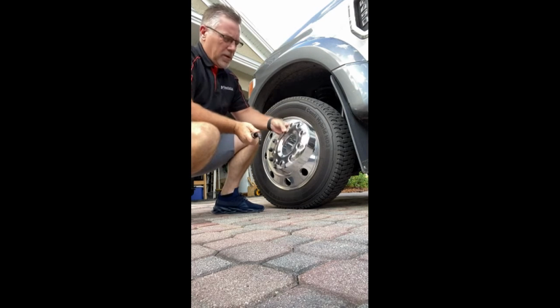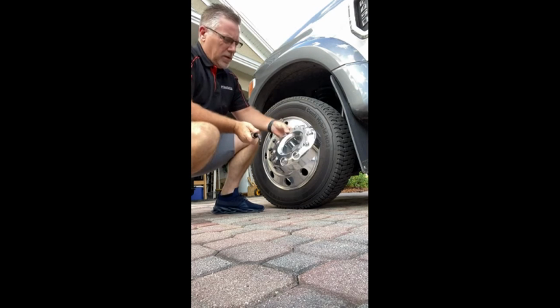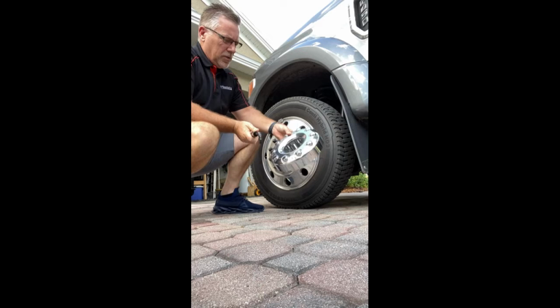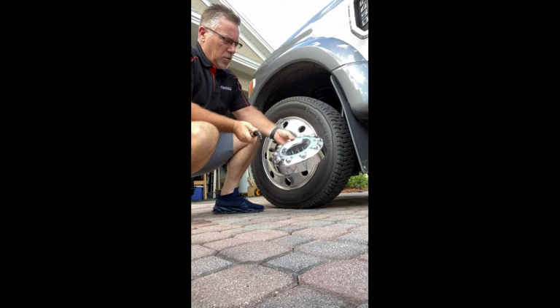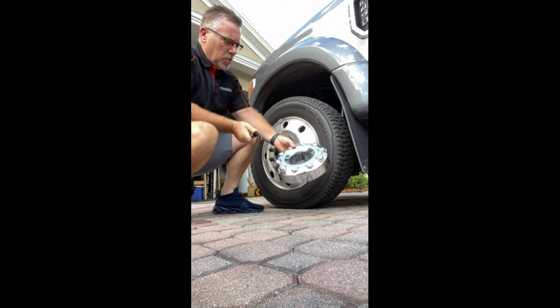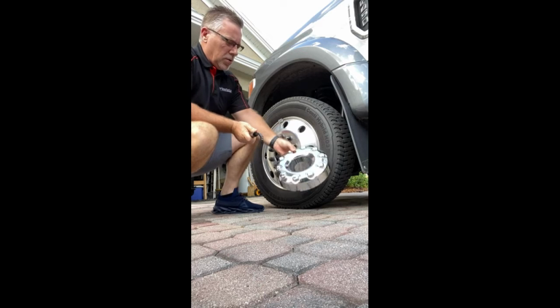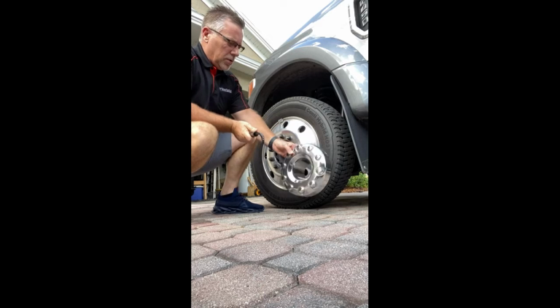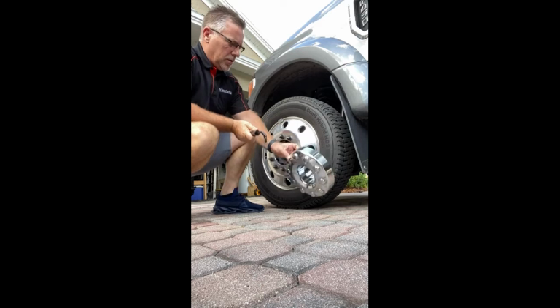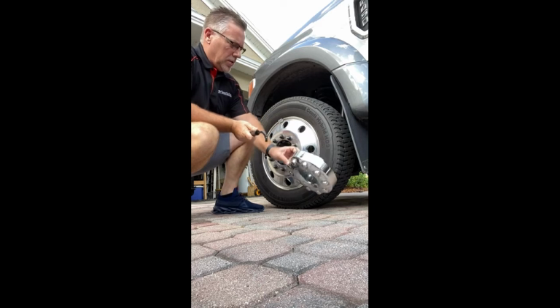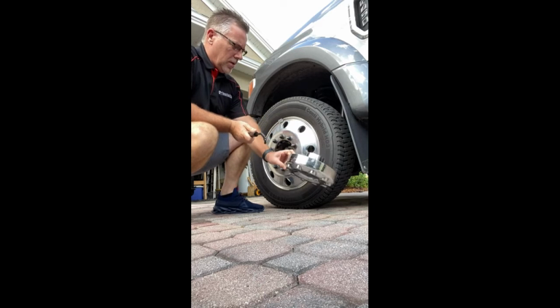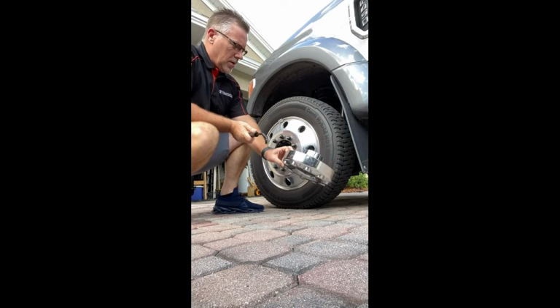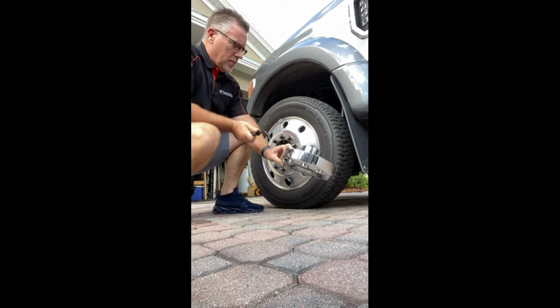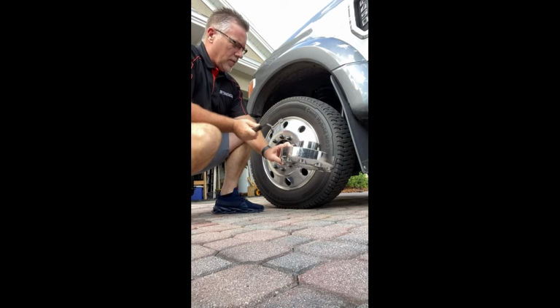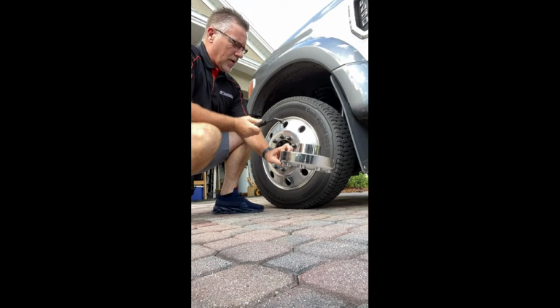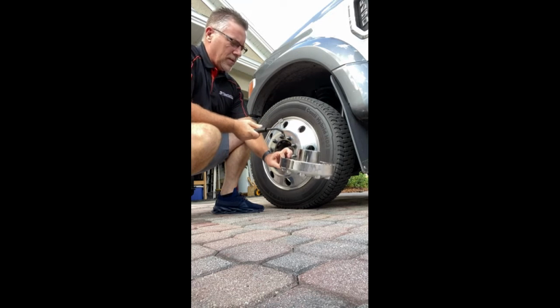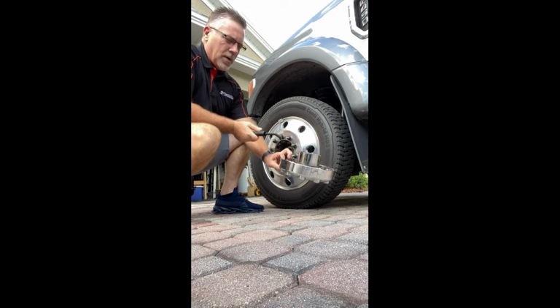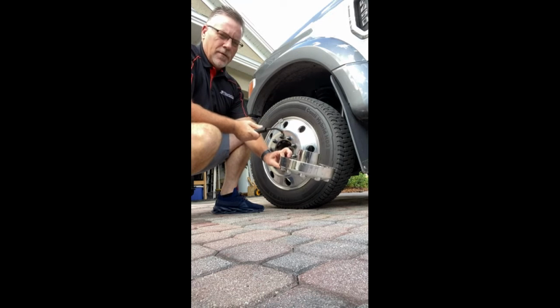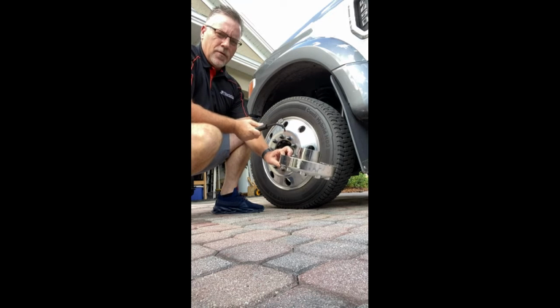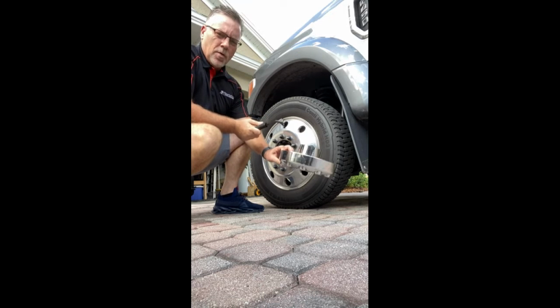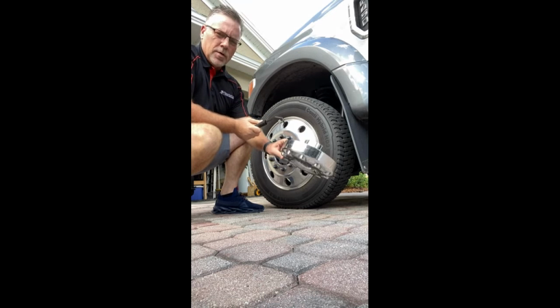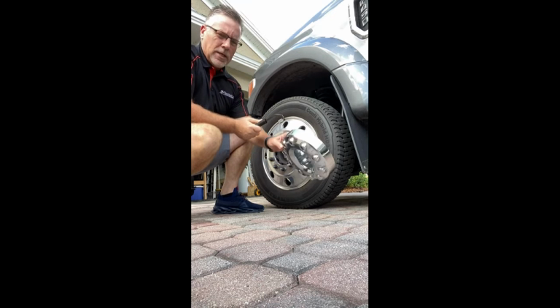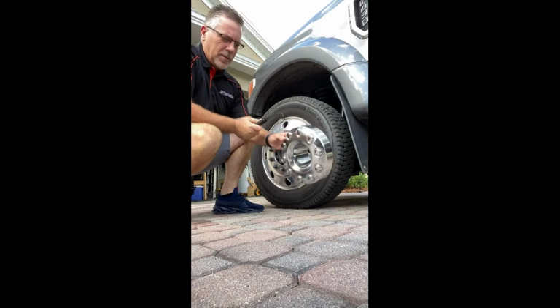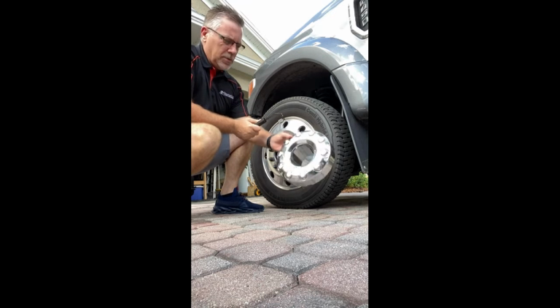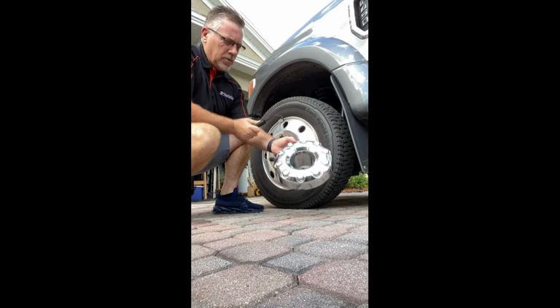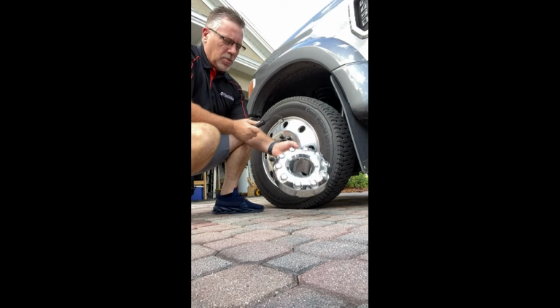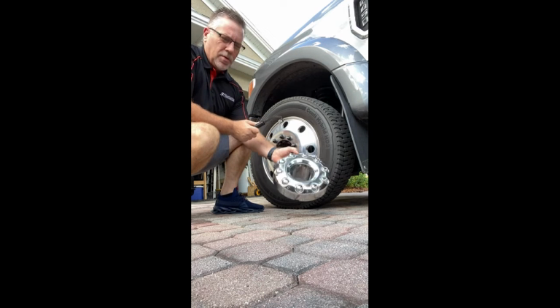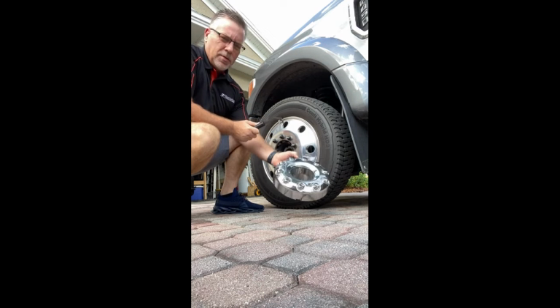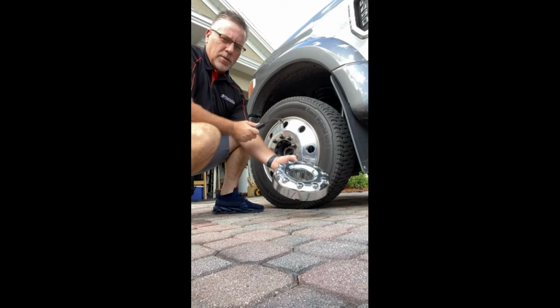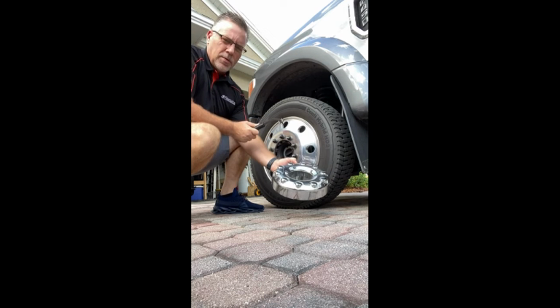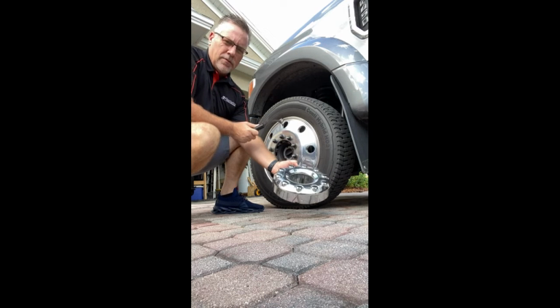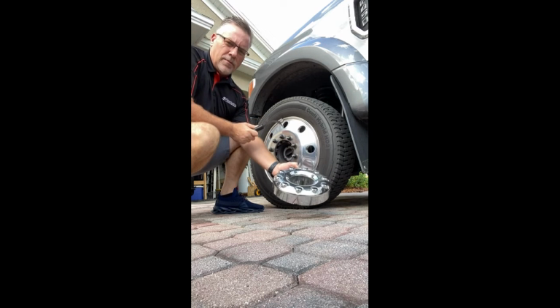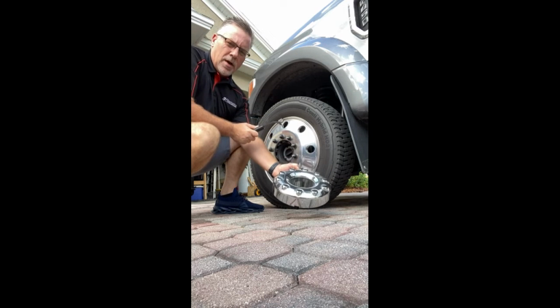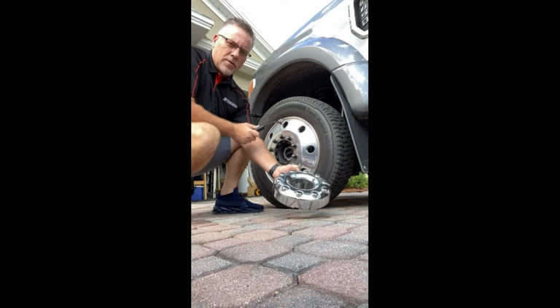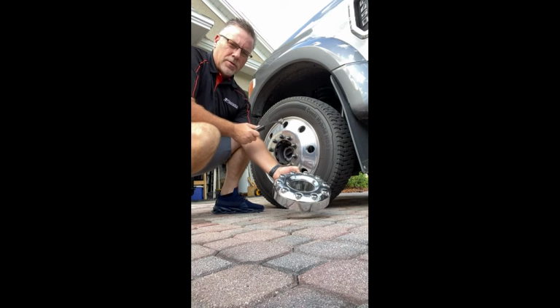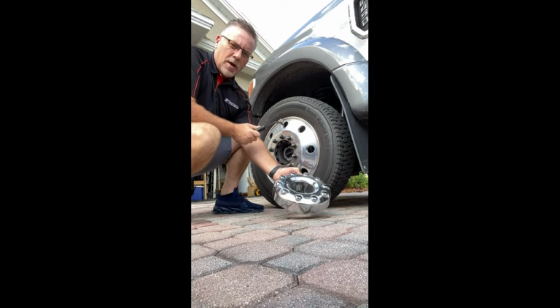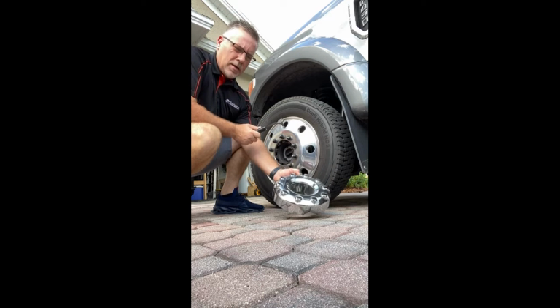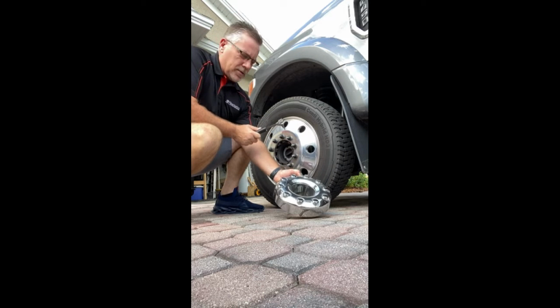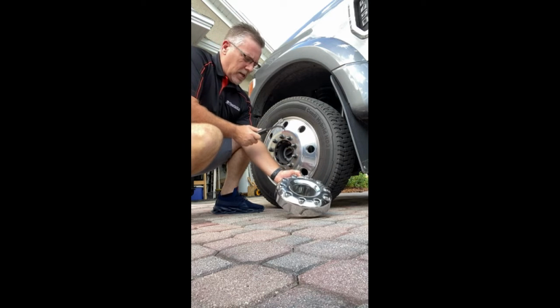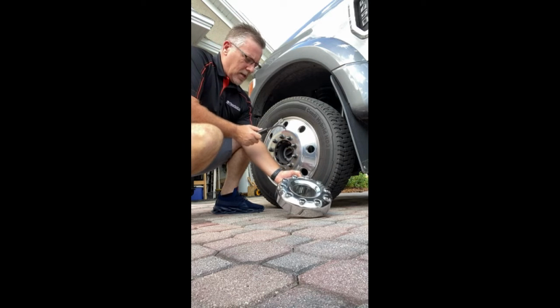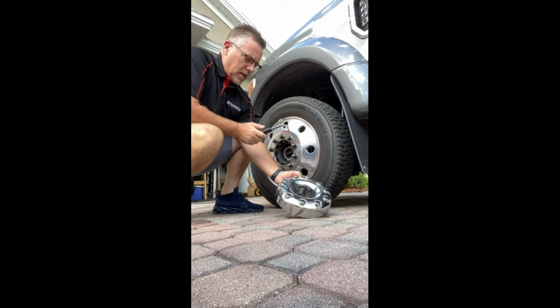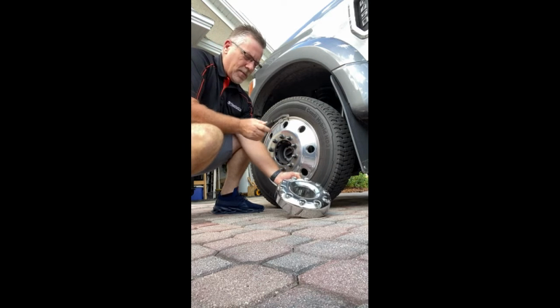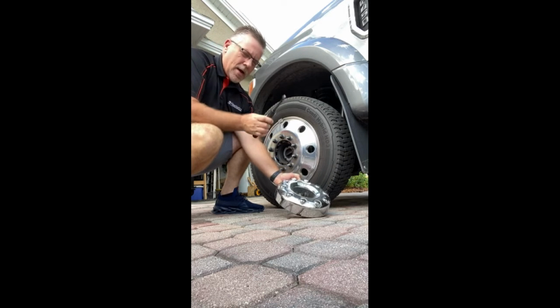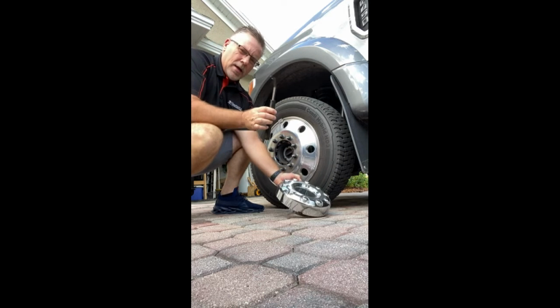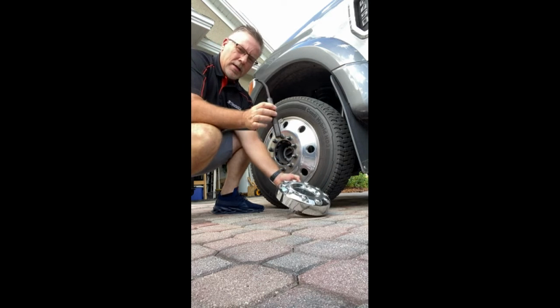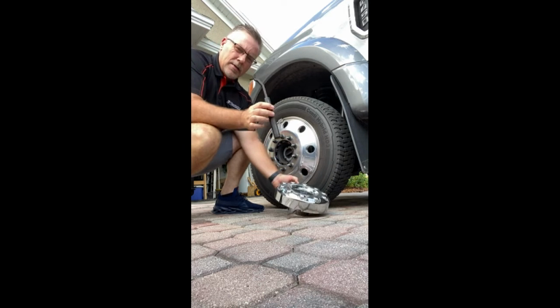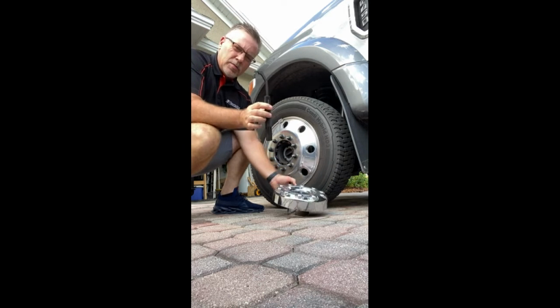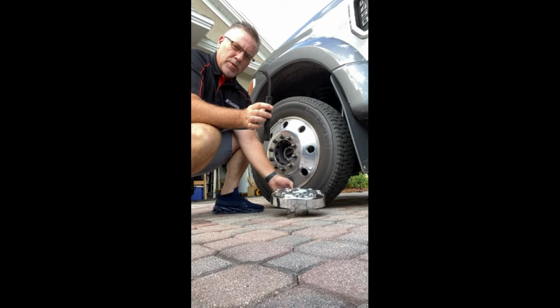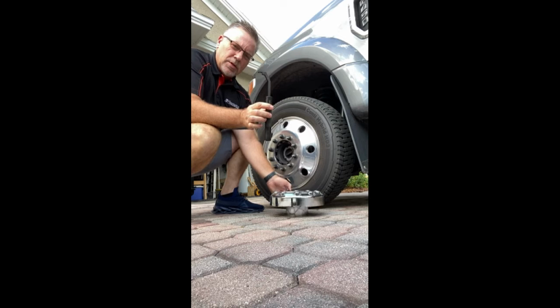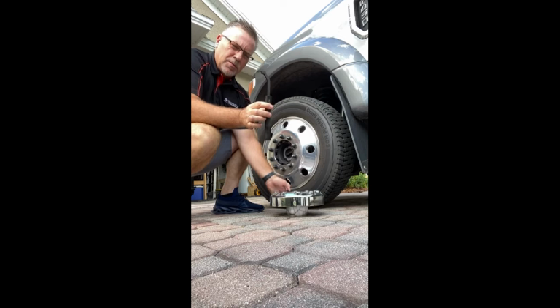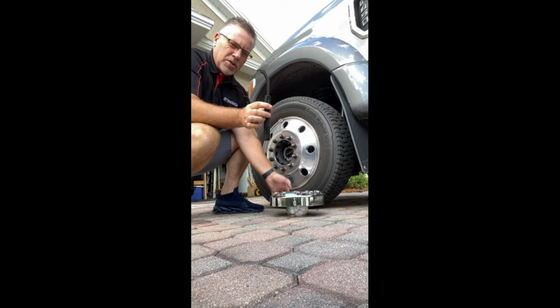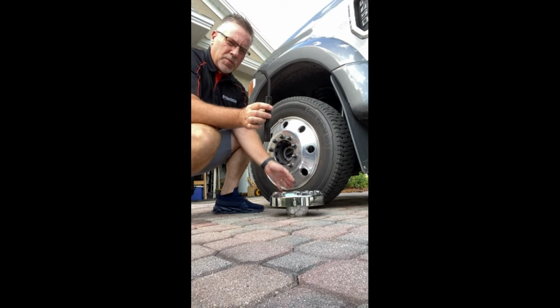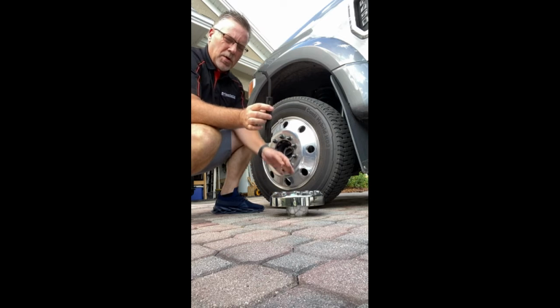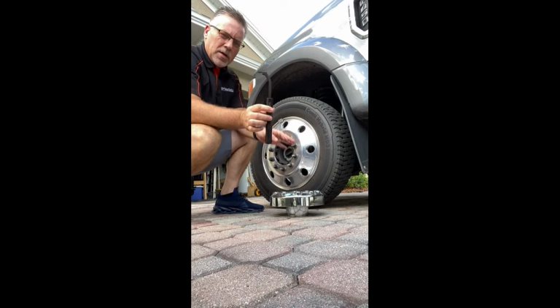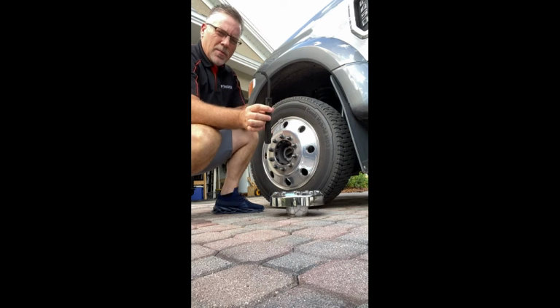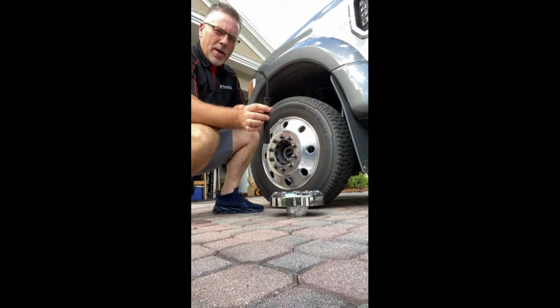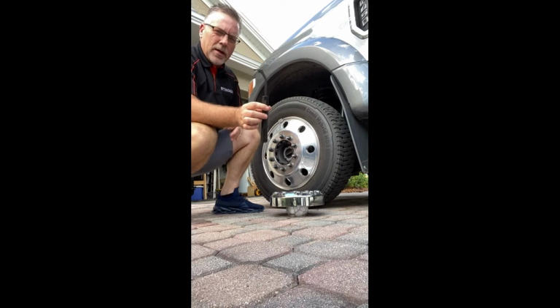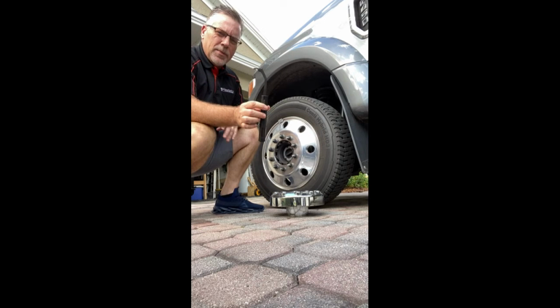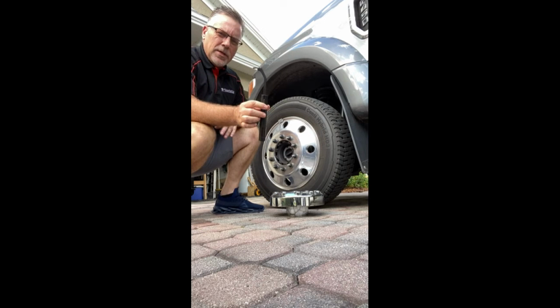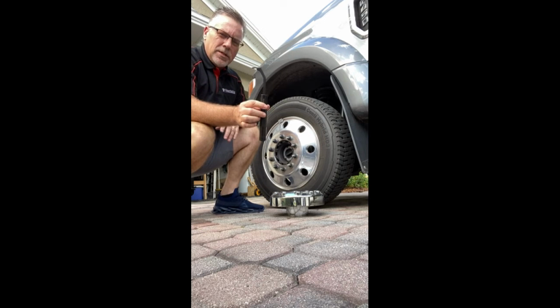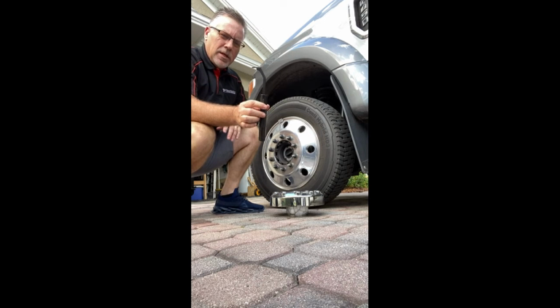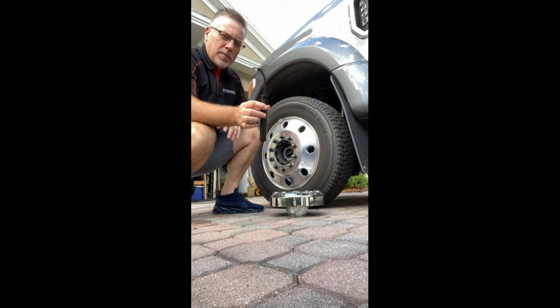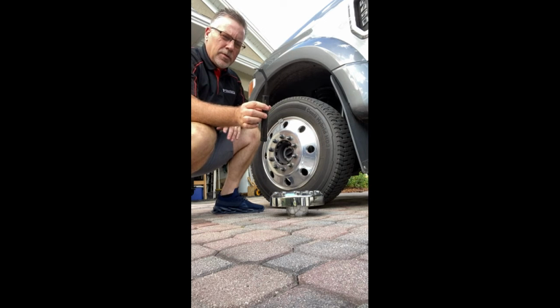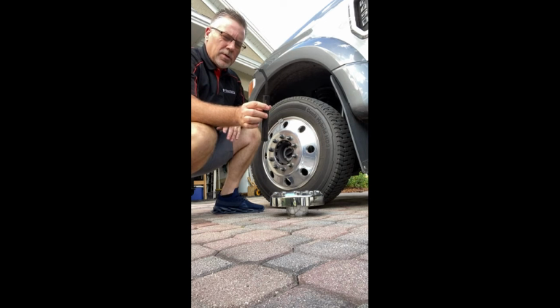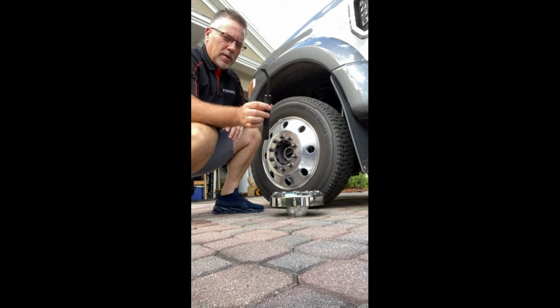The tool provided by Ford is absolutely worthless — I wouldn't even bother trying it or taking it out of the bag. This one's going to be small and compact, easy to keep in the truck.